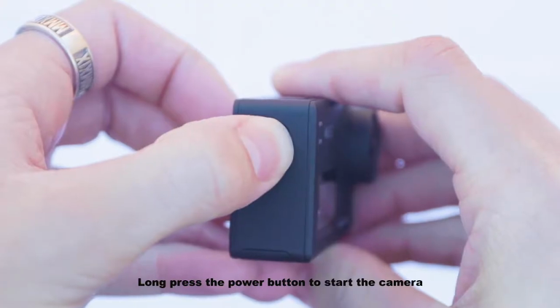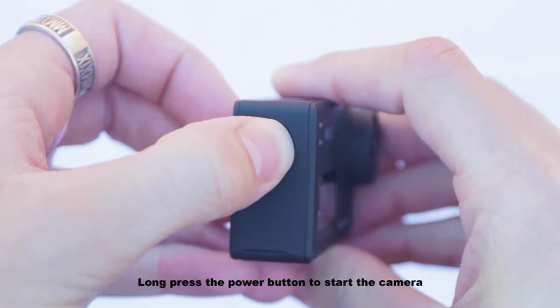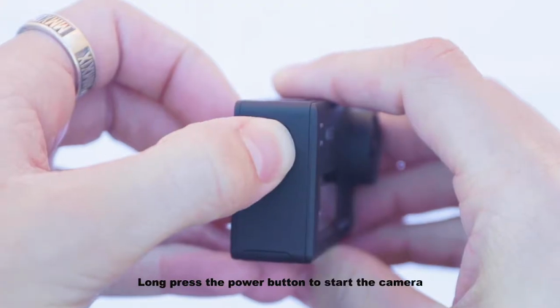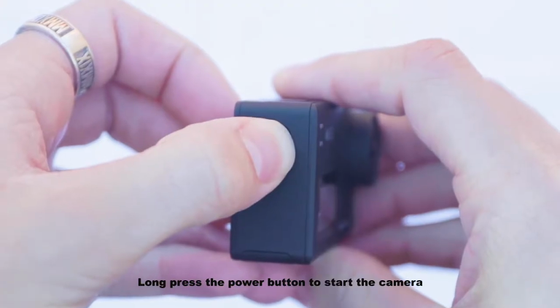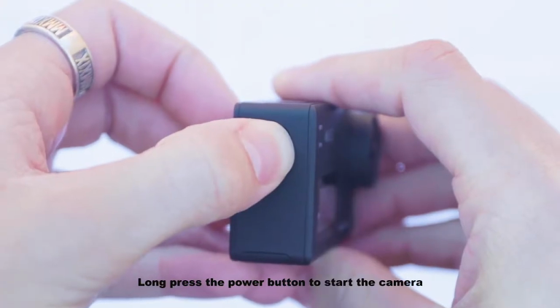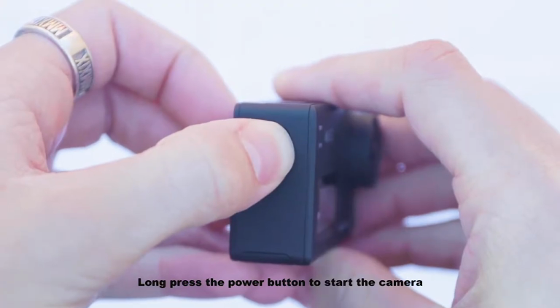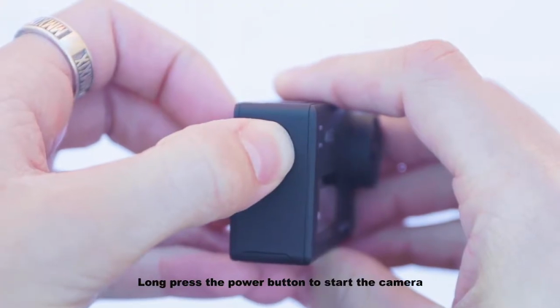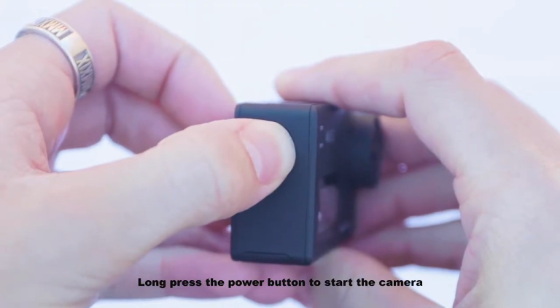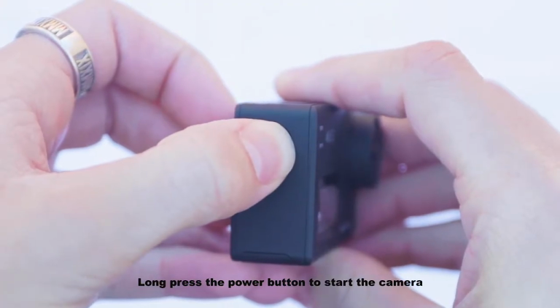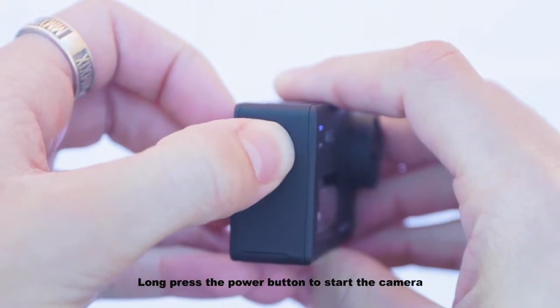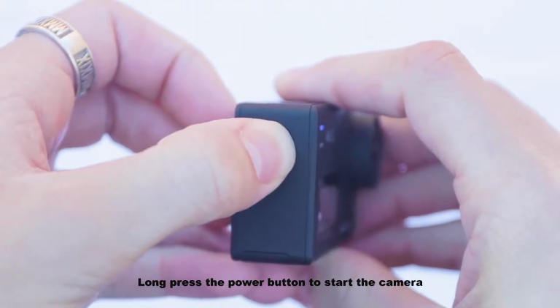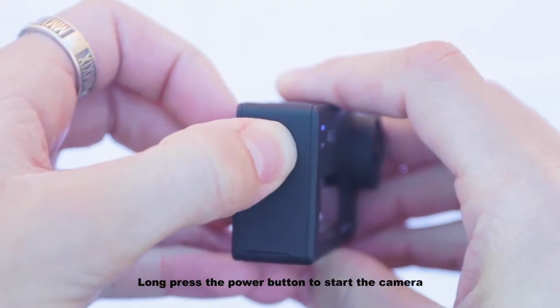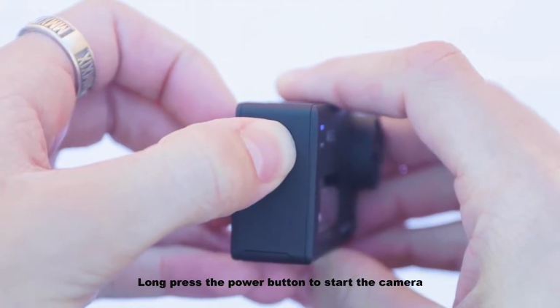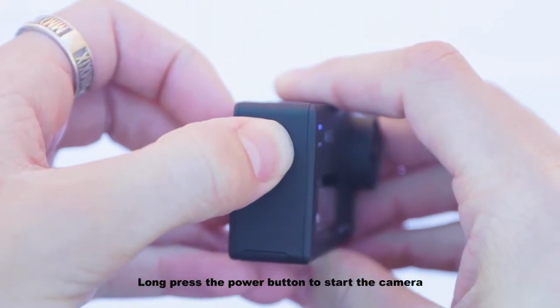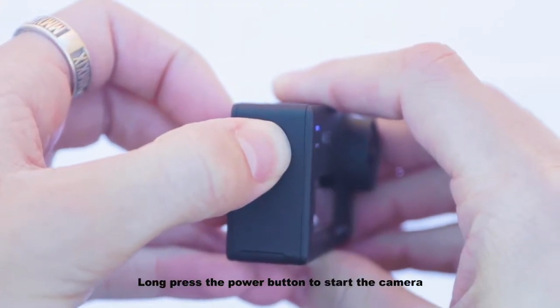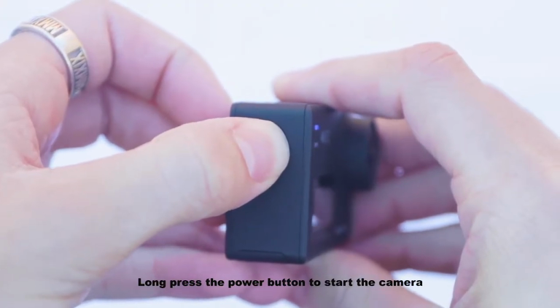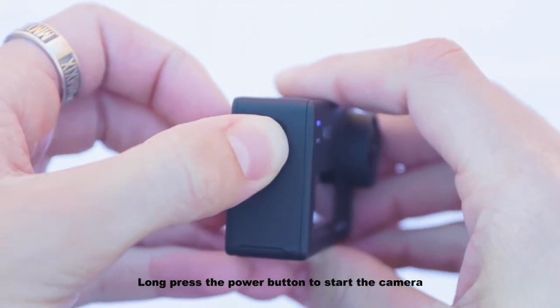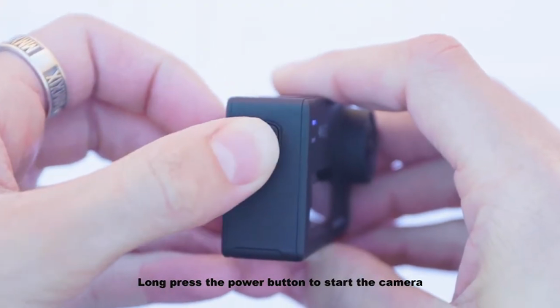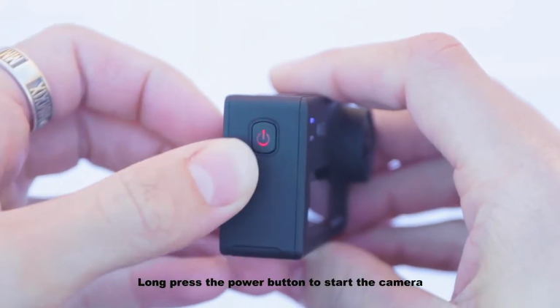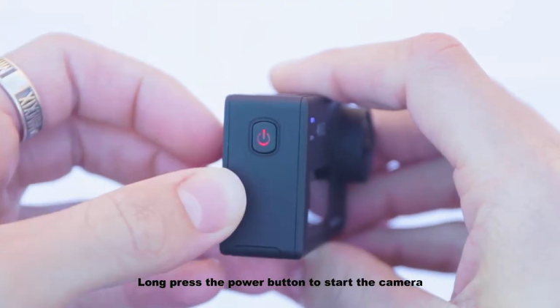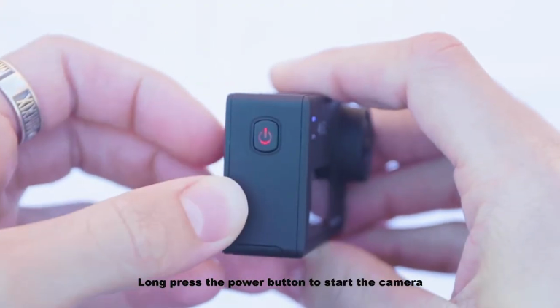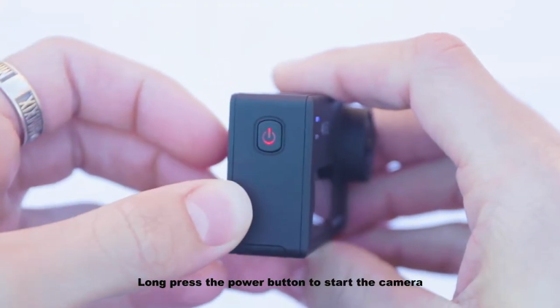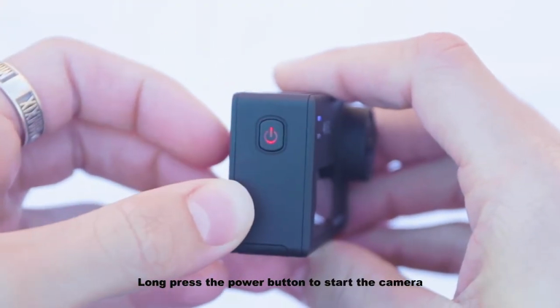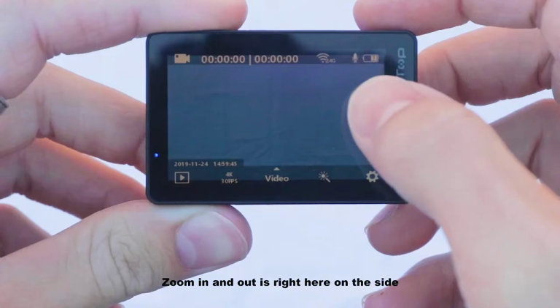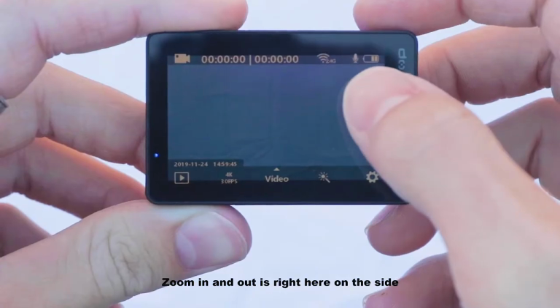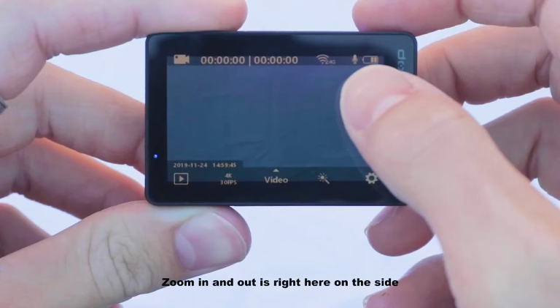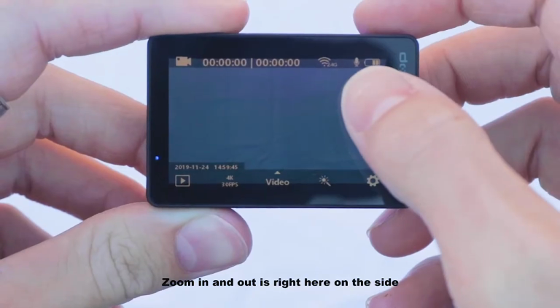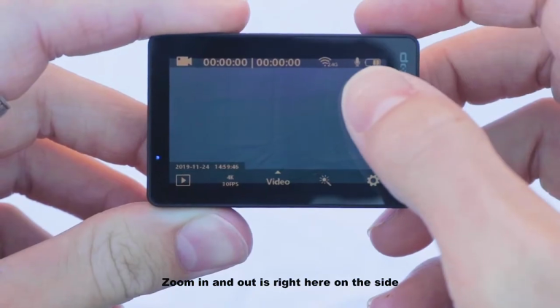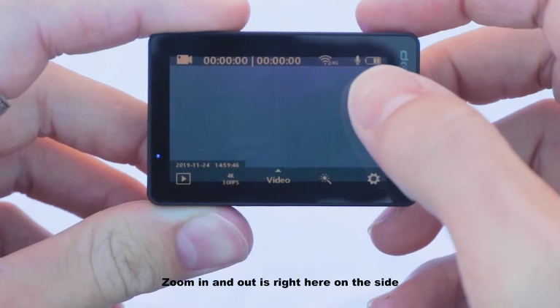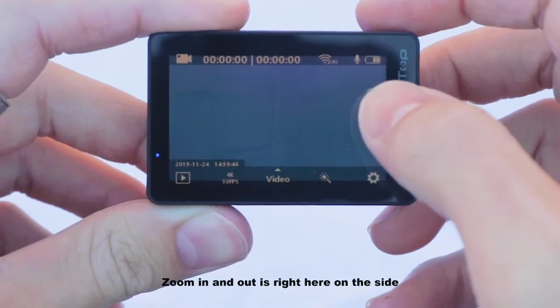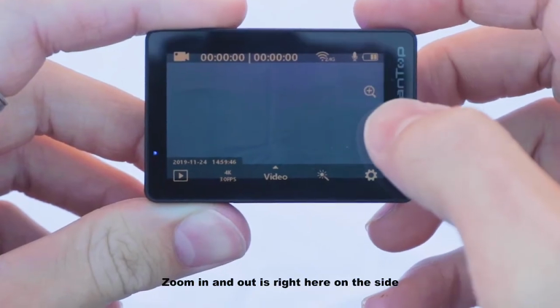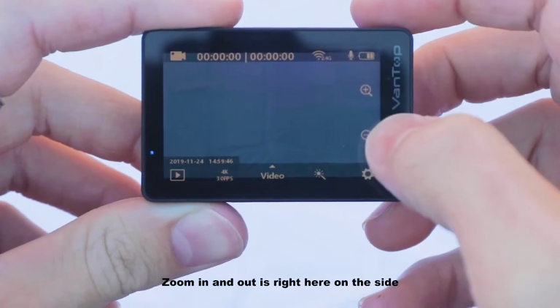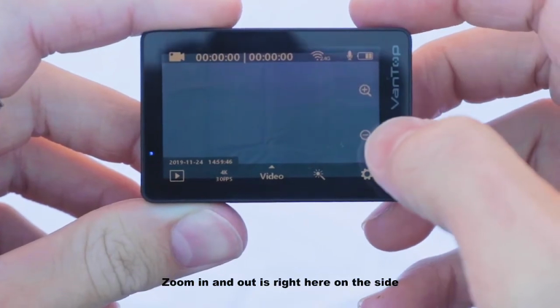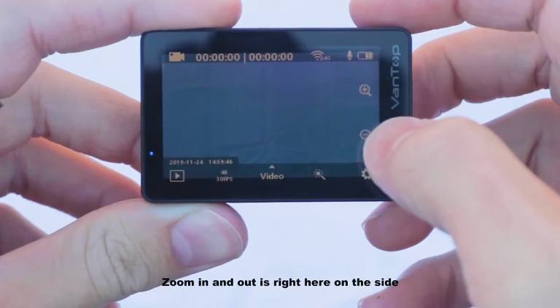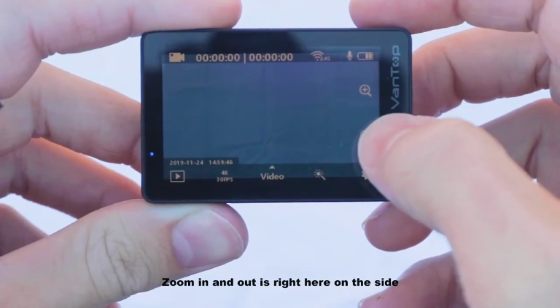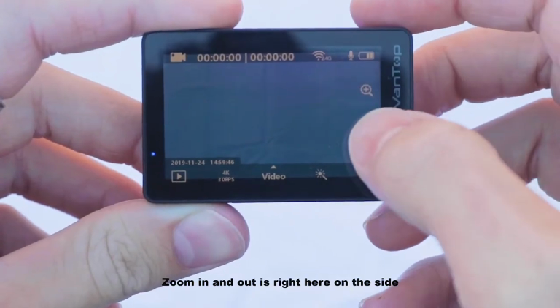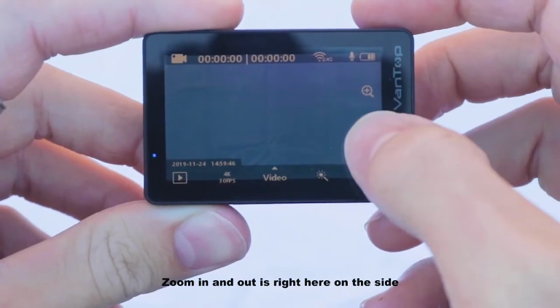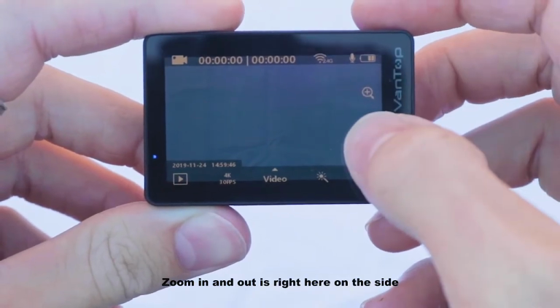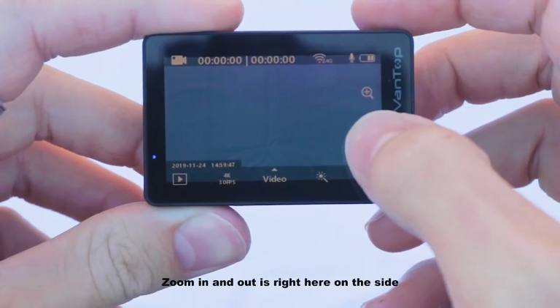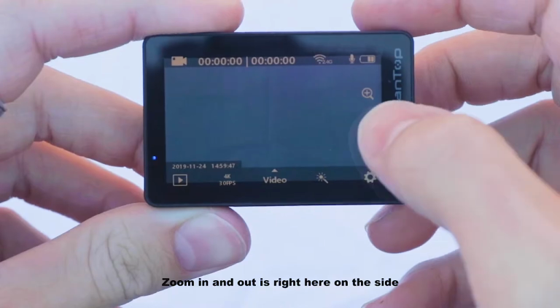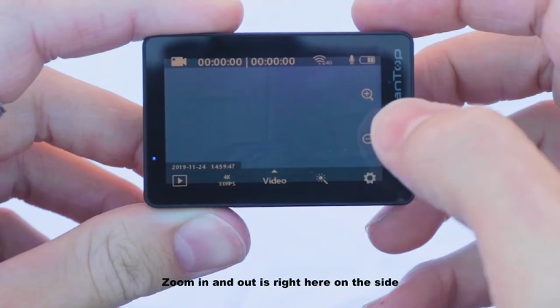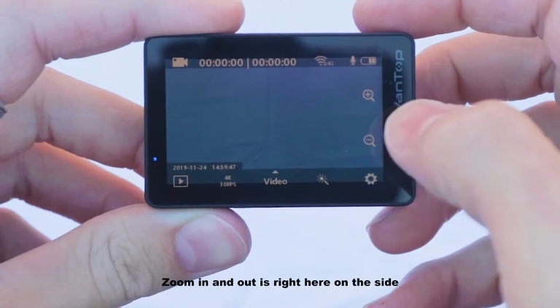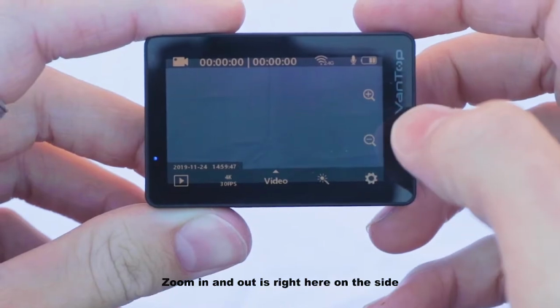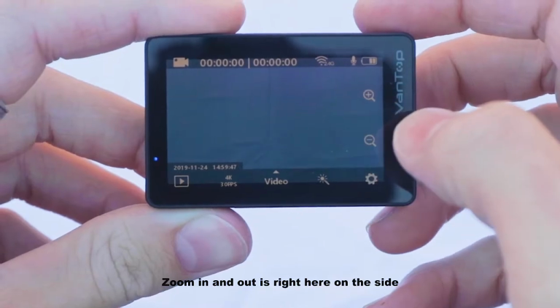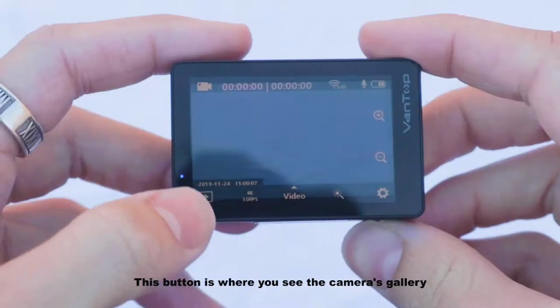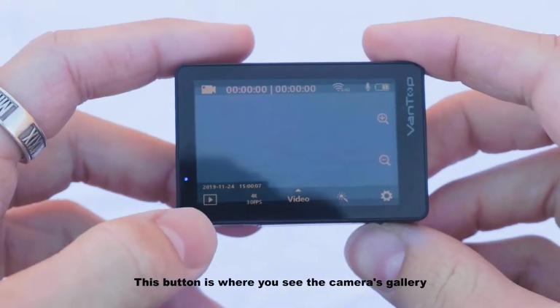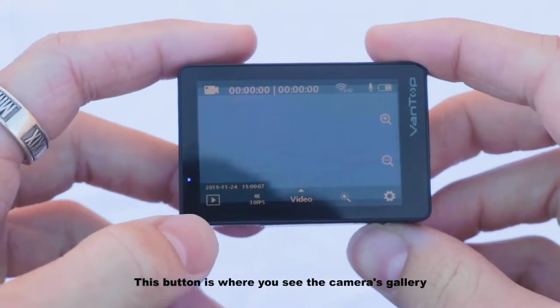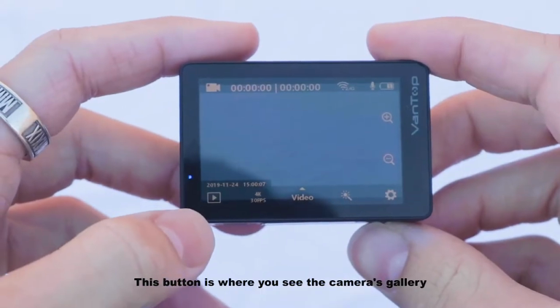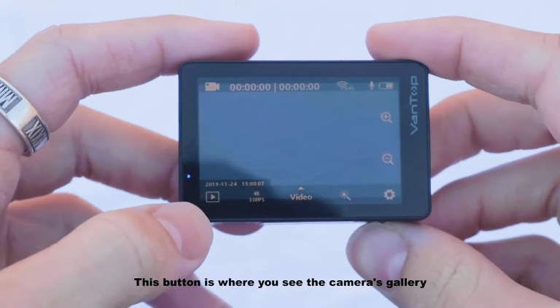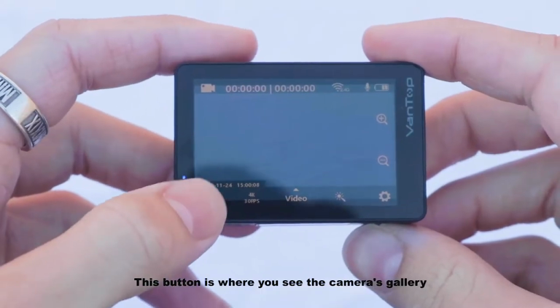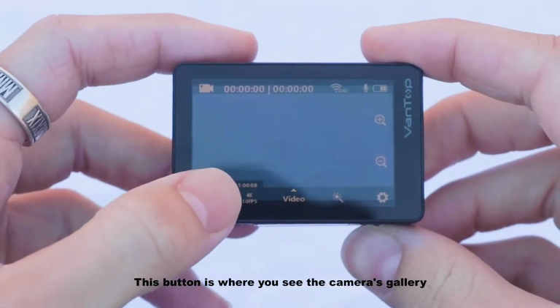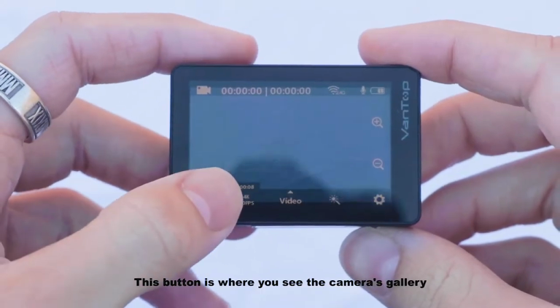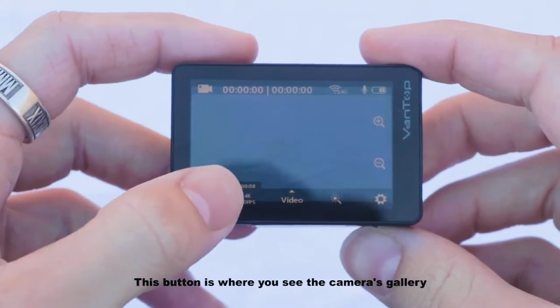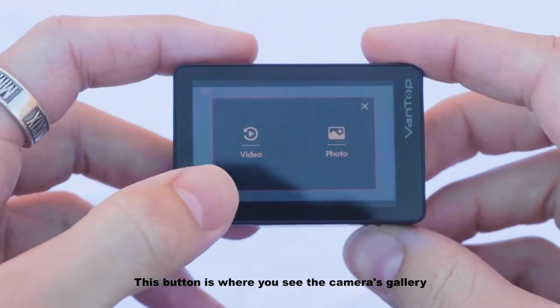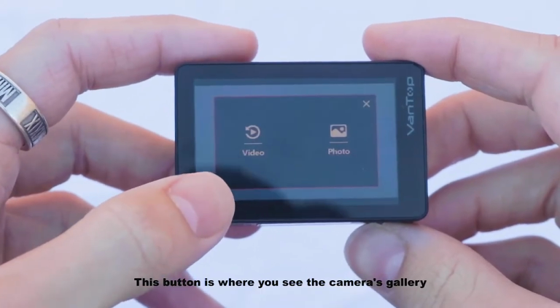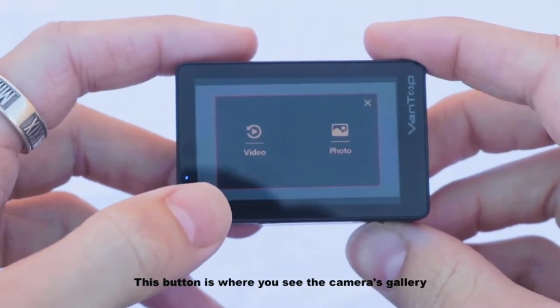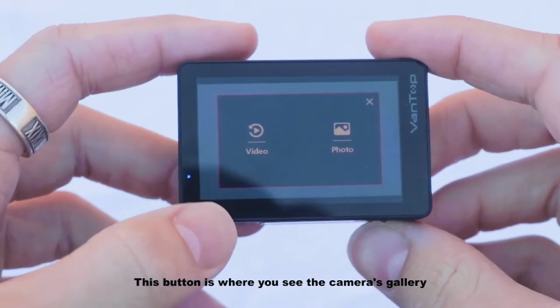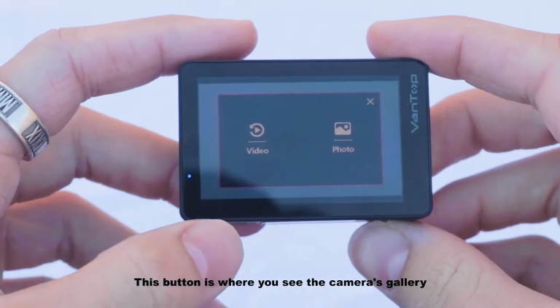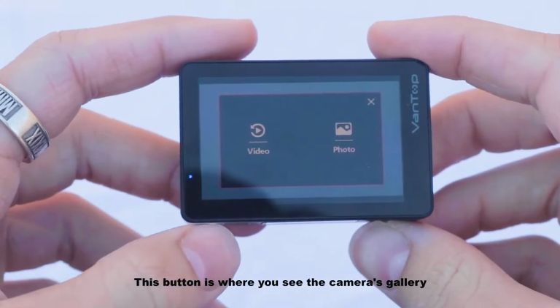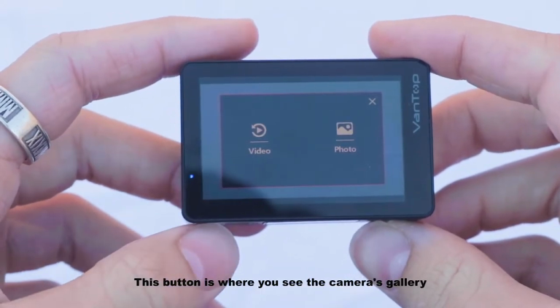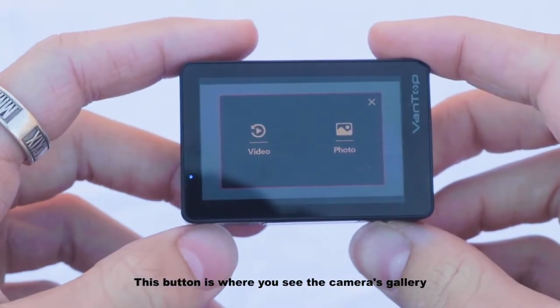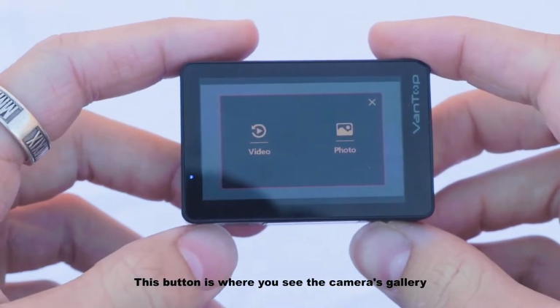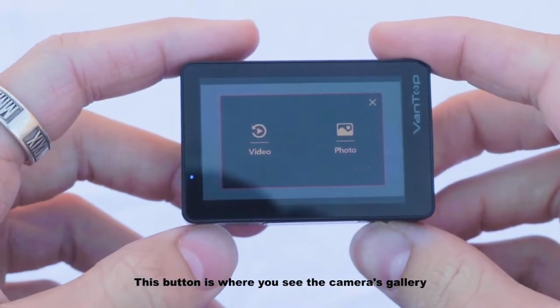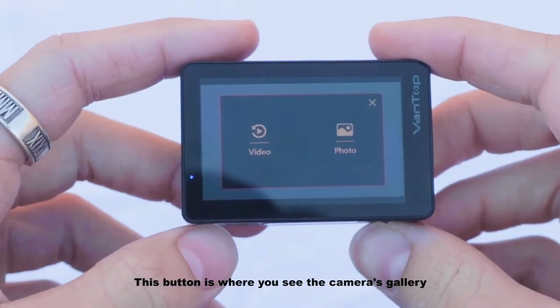Long press the power button to start the camera. Zoom in and out is right here on the side. This button is where you see the camera's gallery.